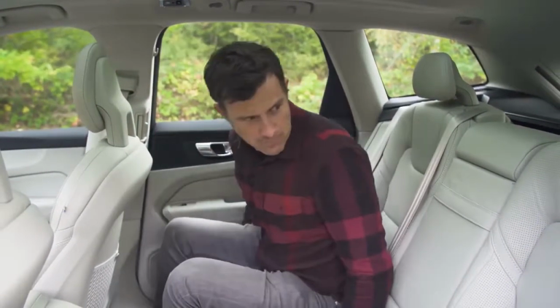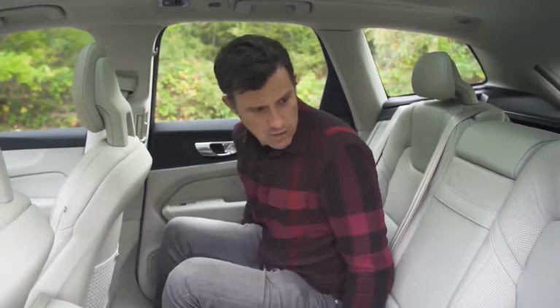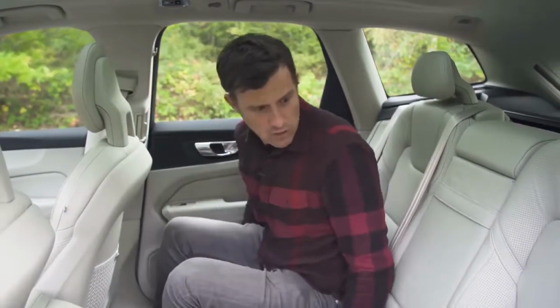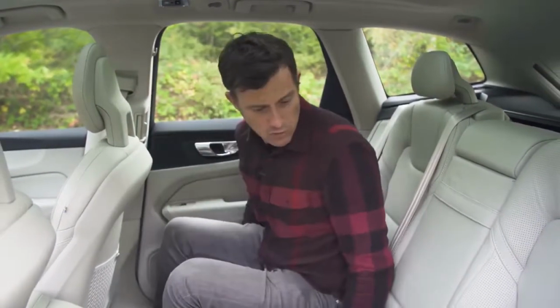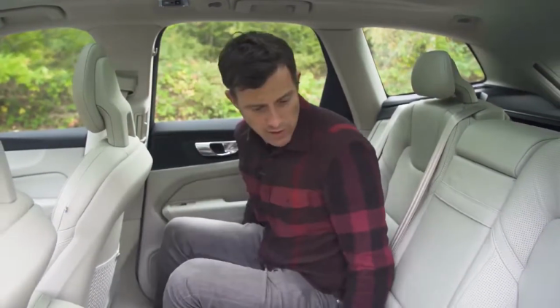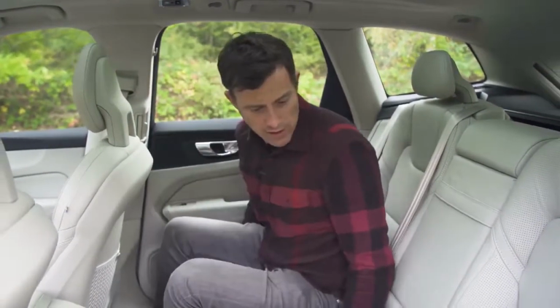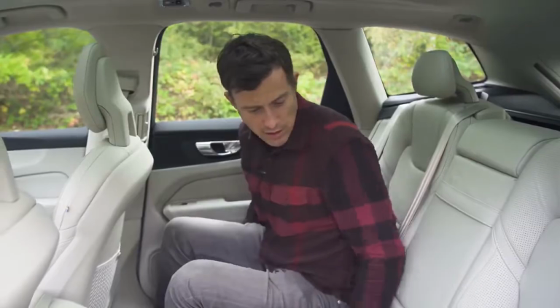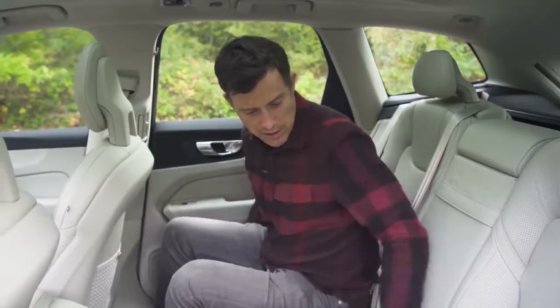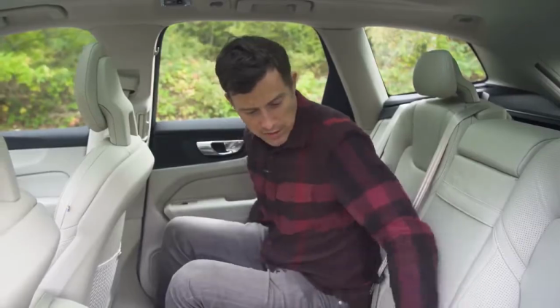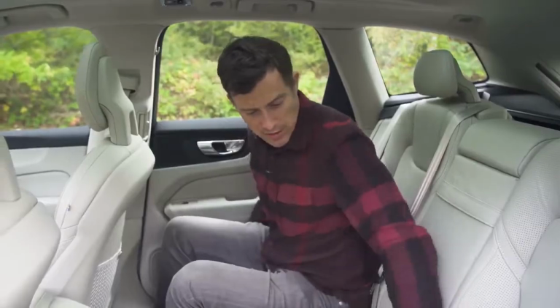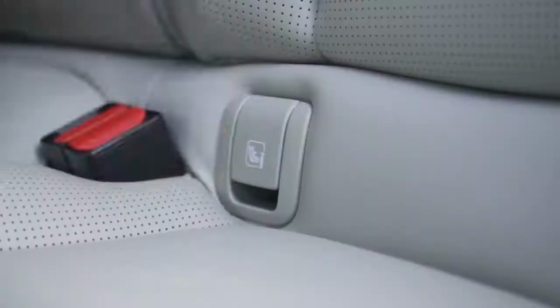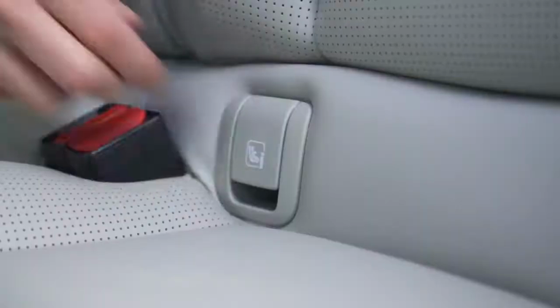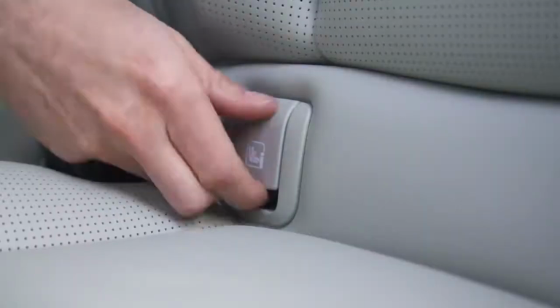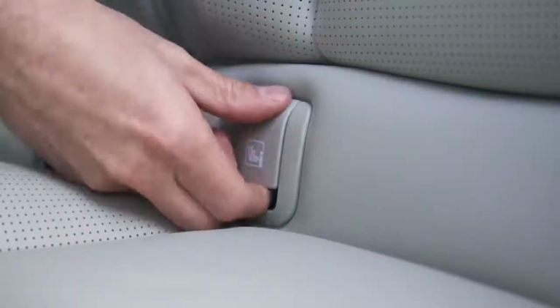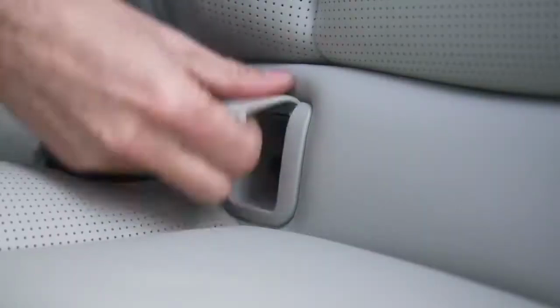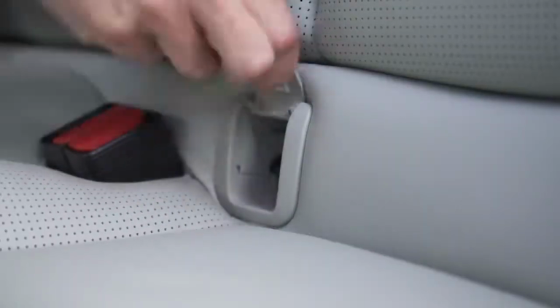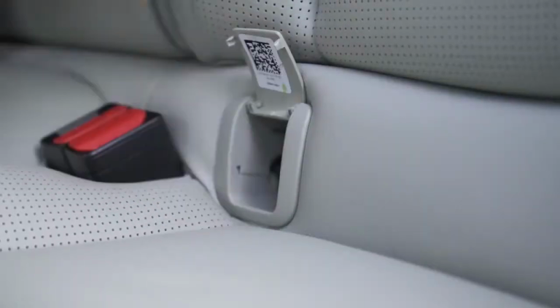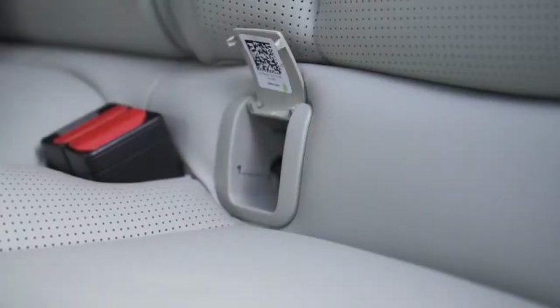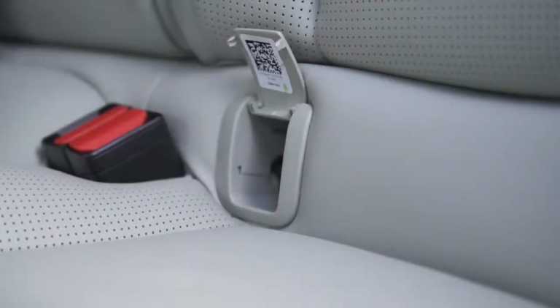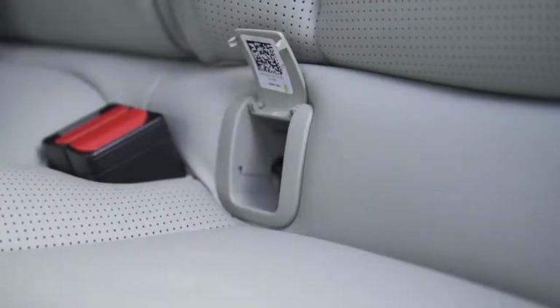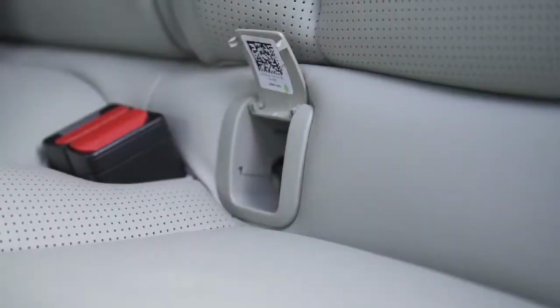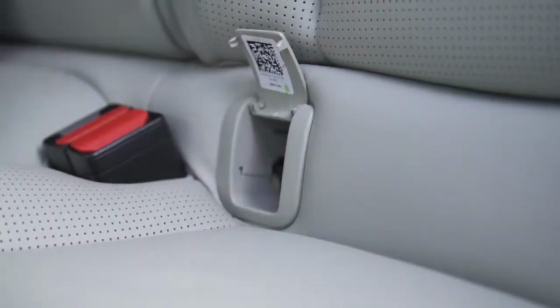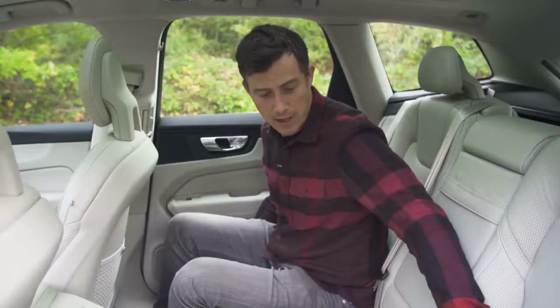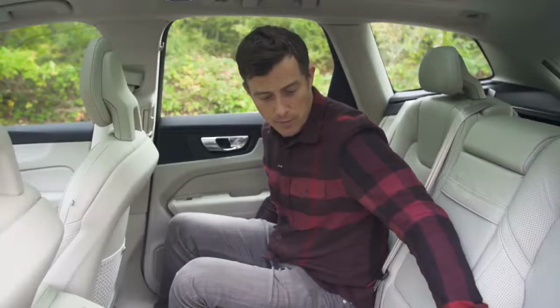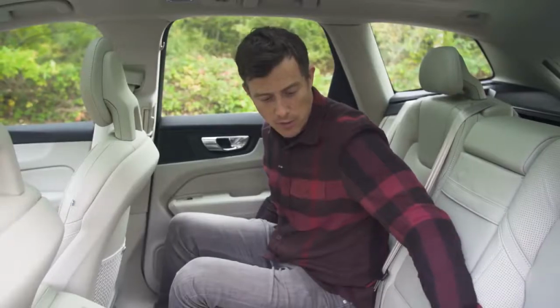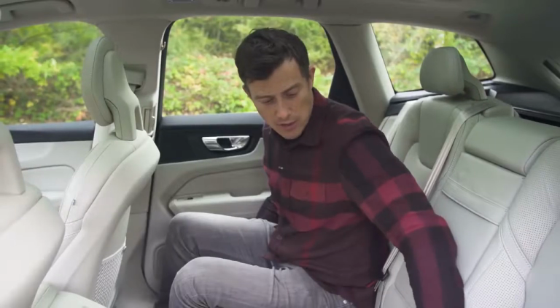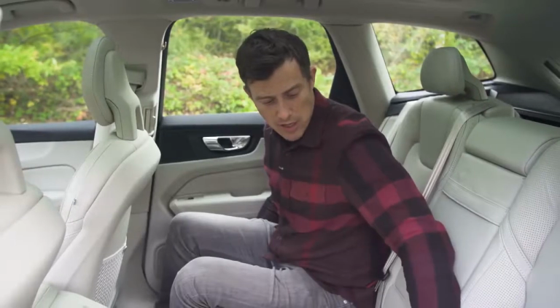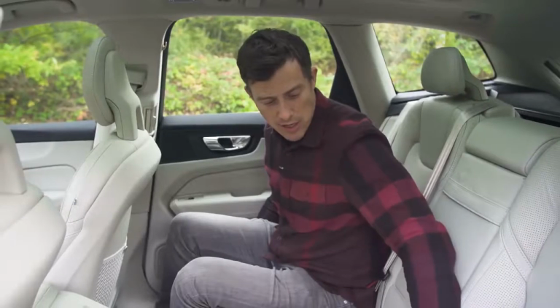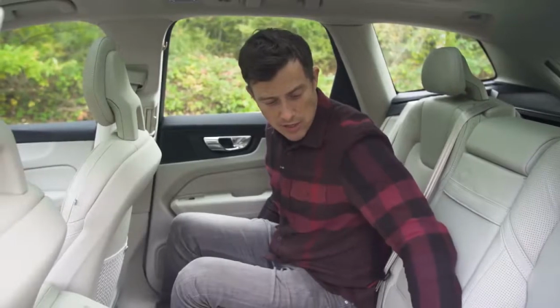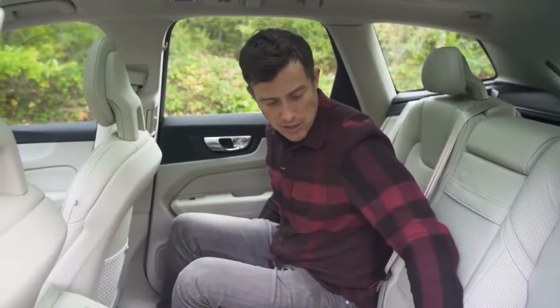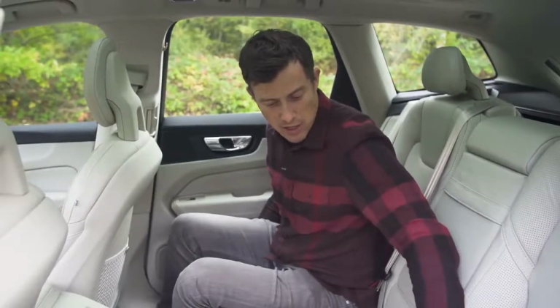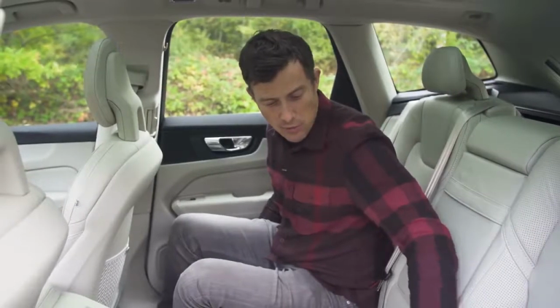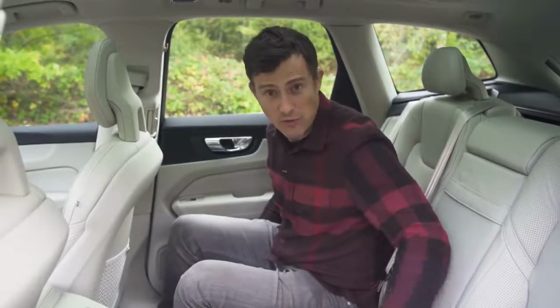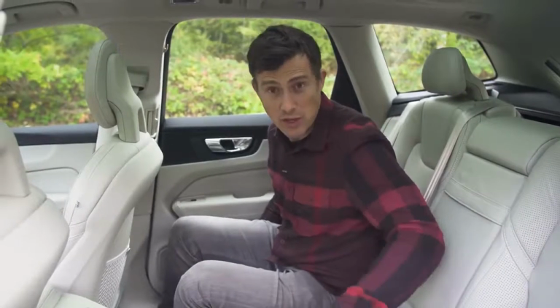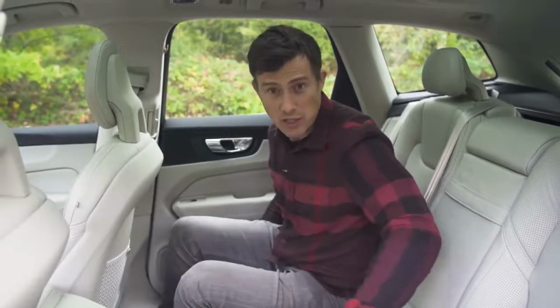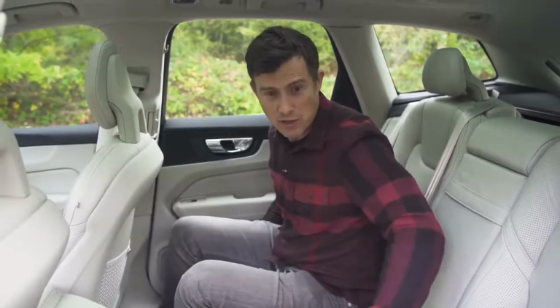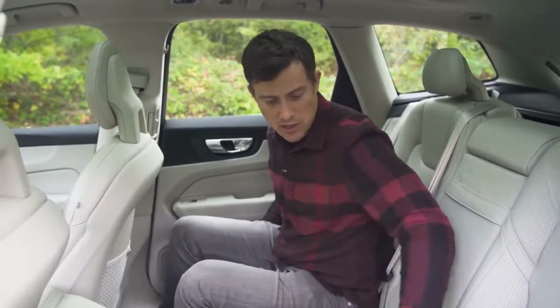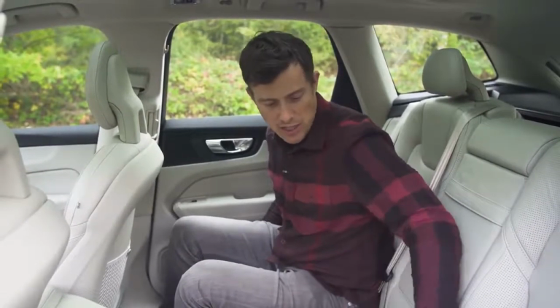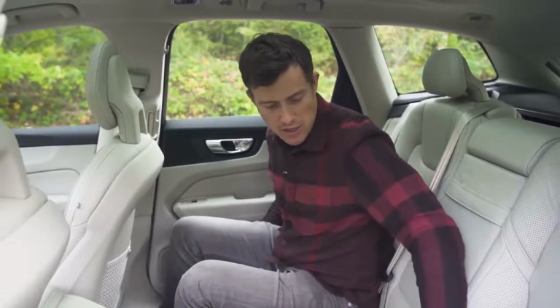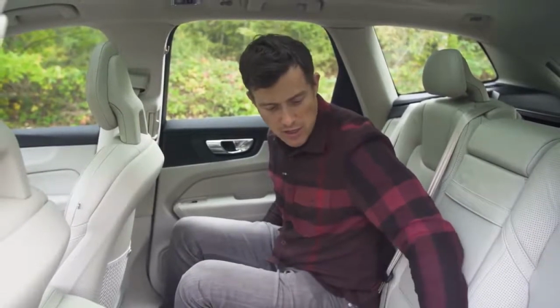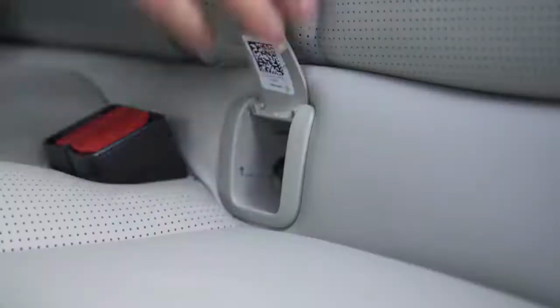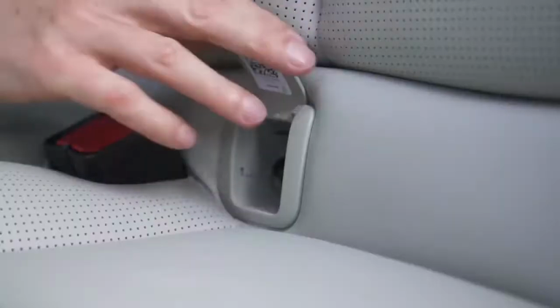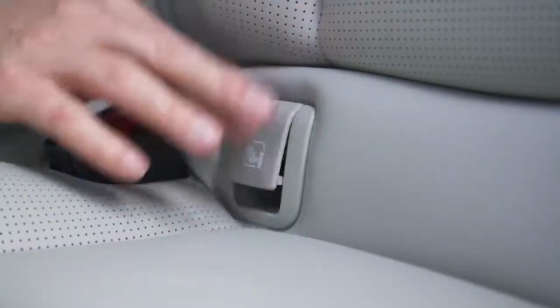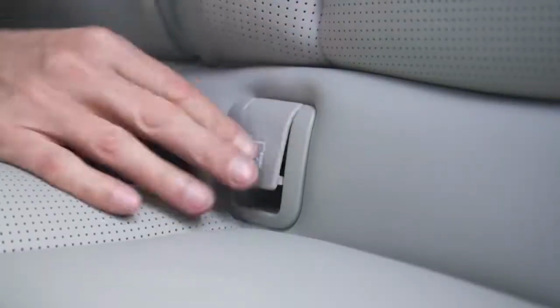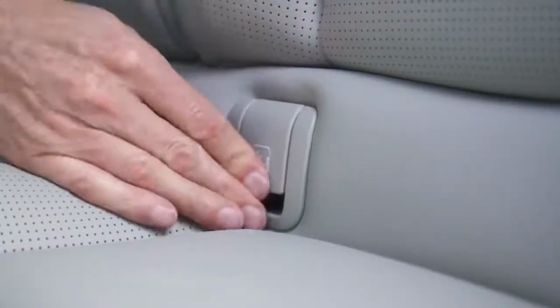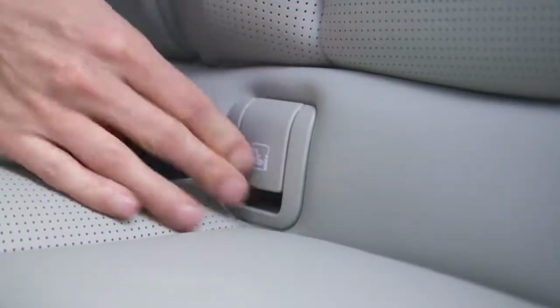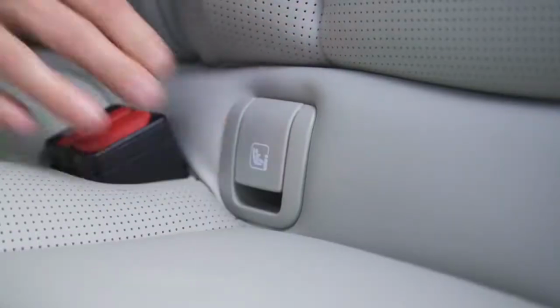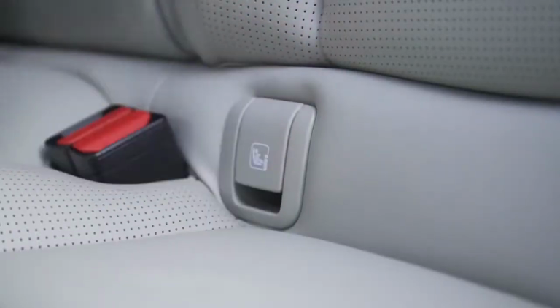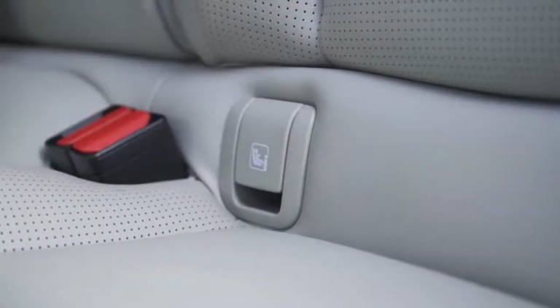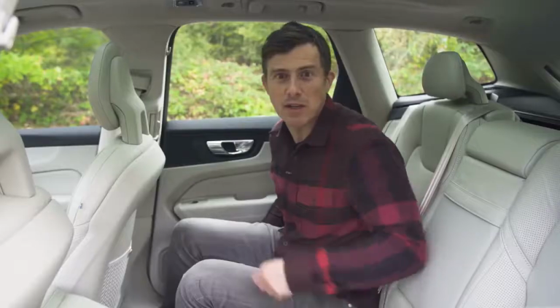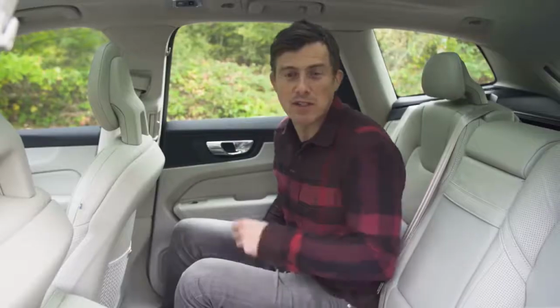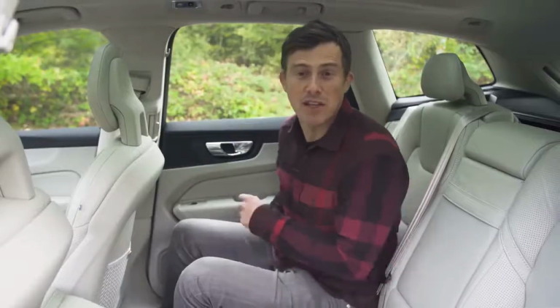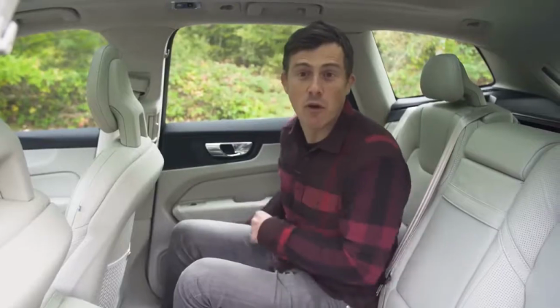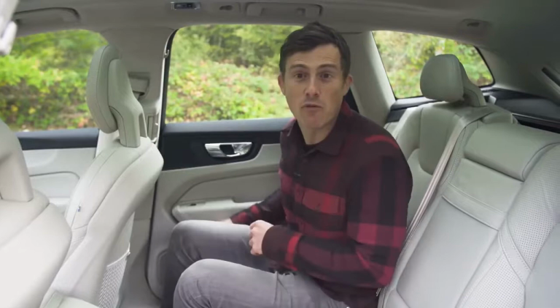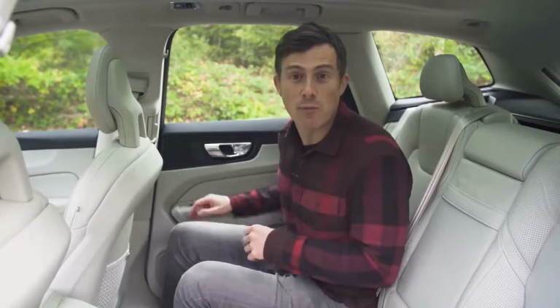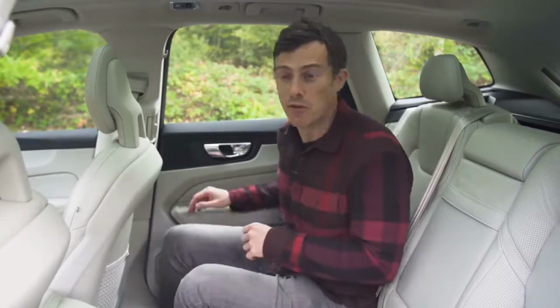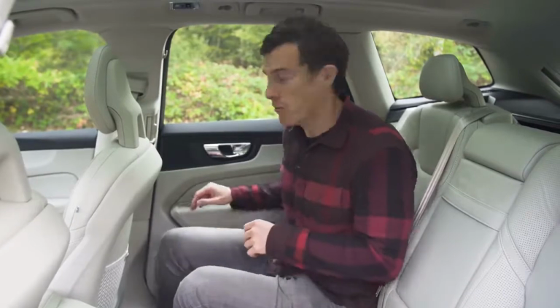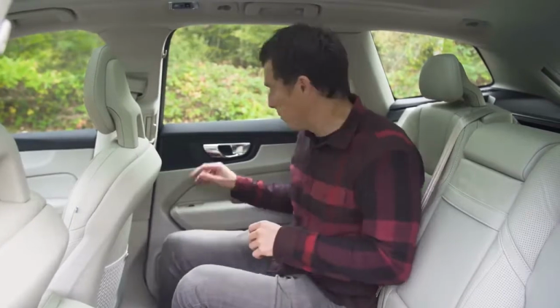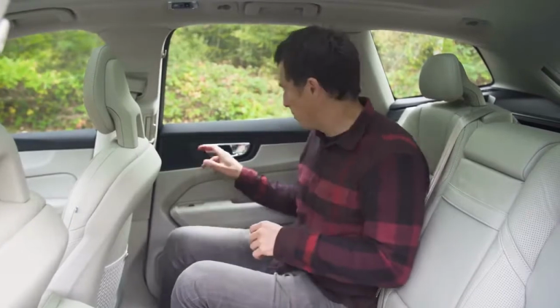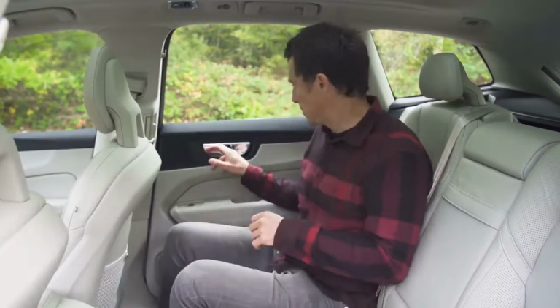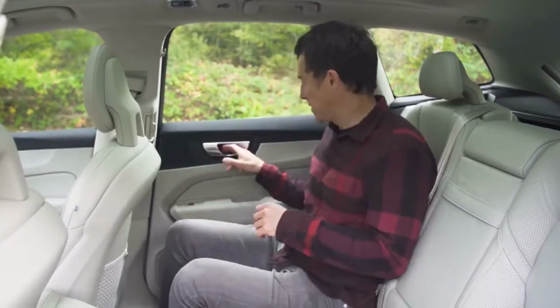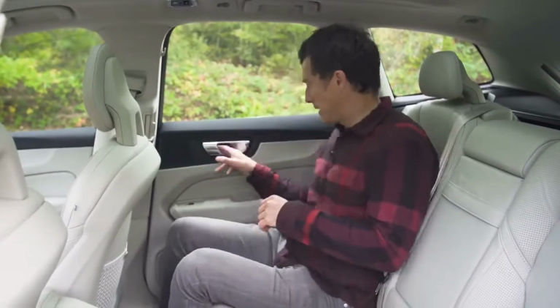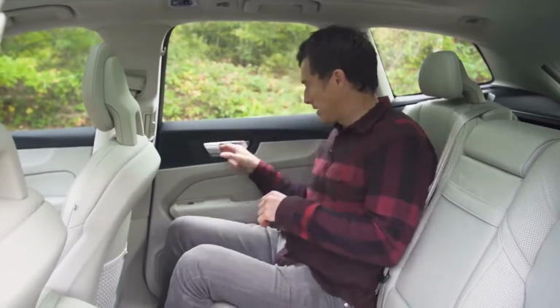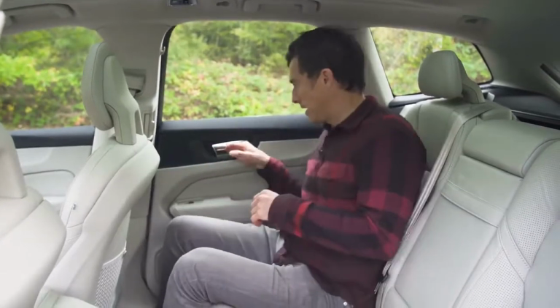It's all very nice and there are flip-up Isofix anchor points. So when you fit a child seat, you won't lose them because they're not removable, which is handy.